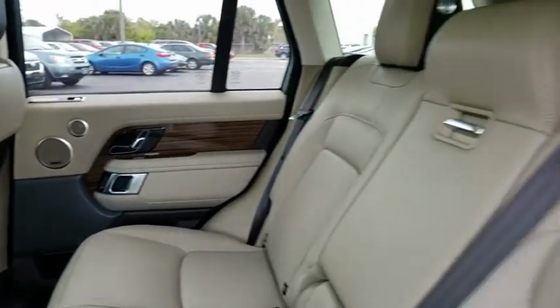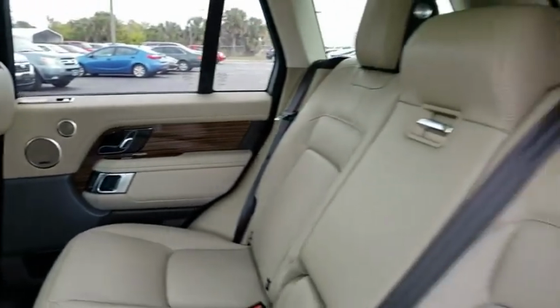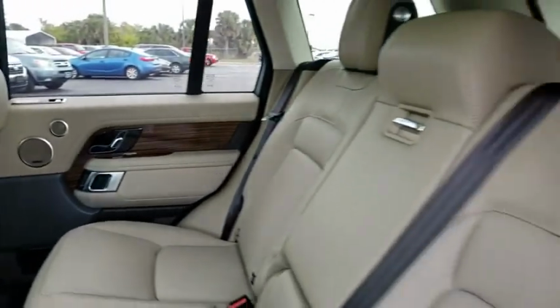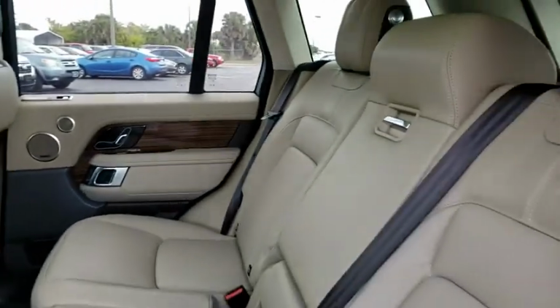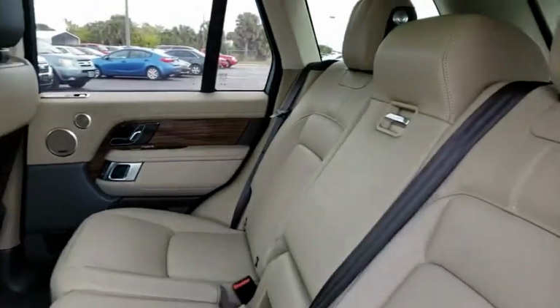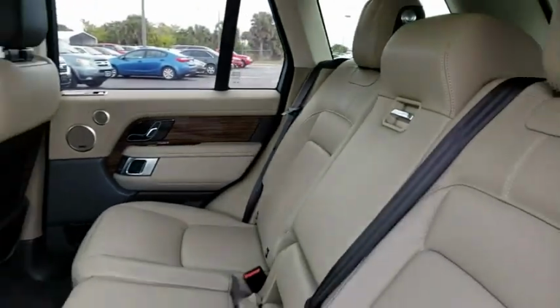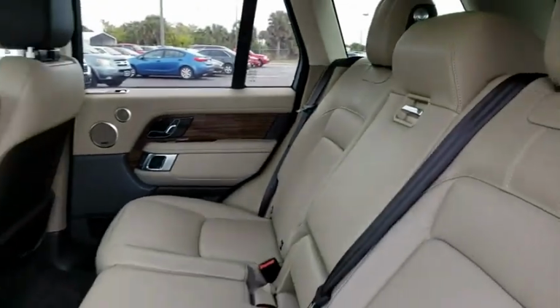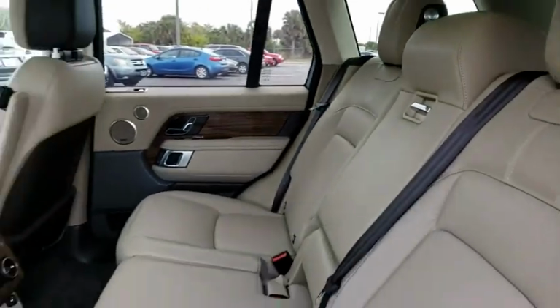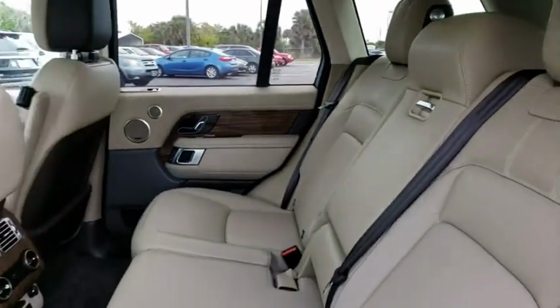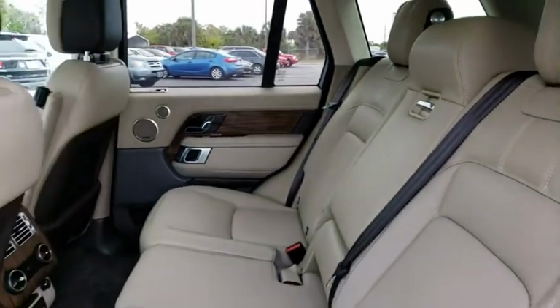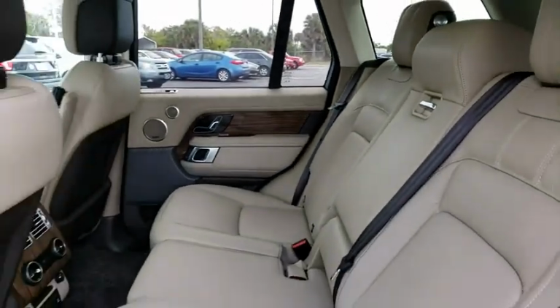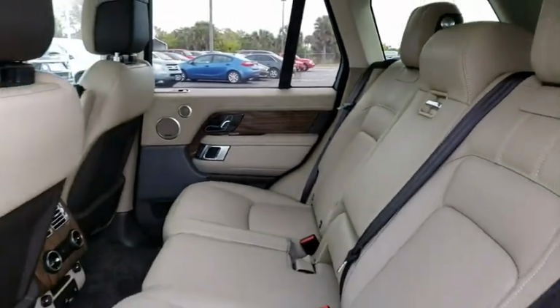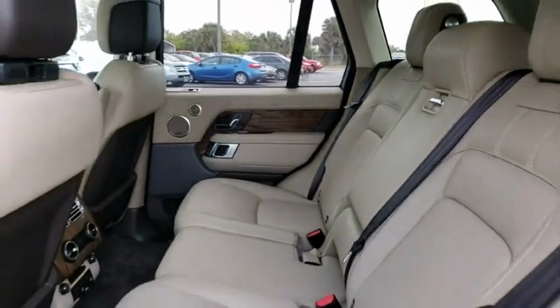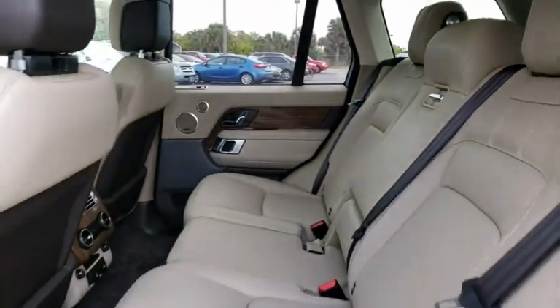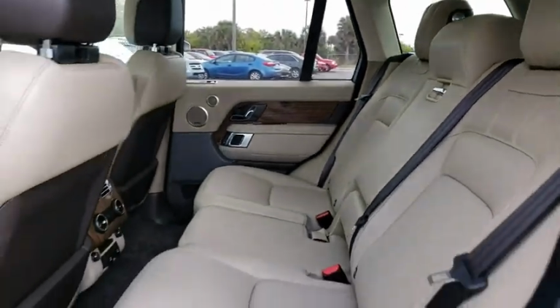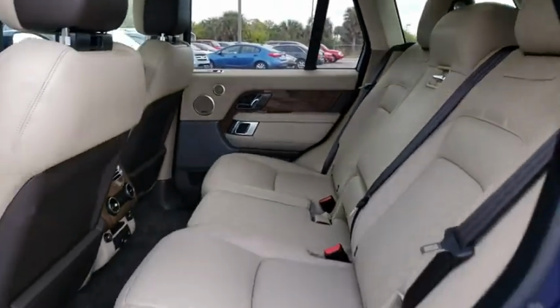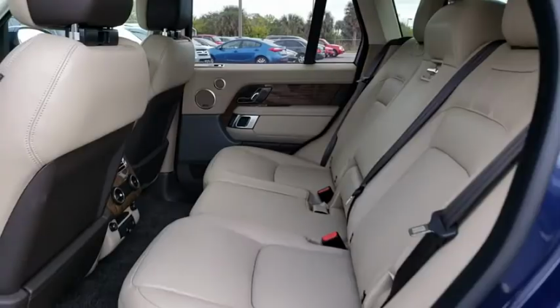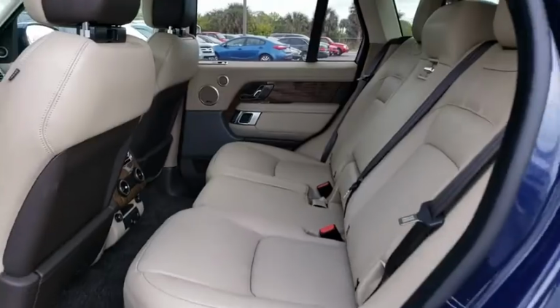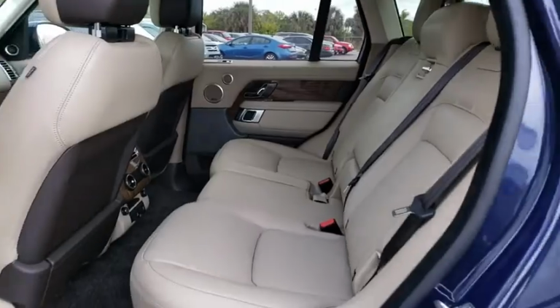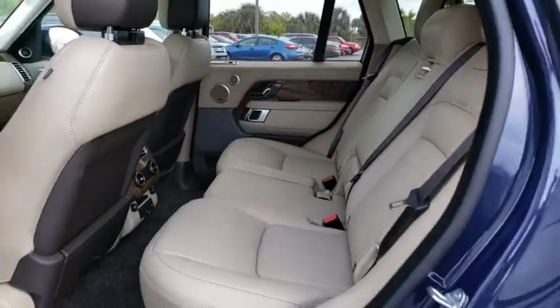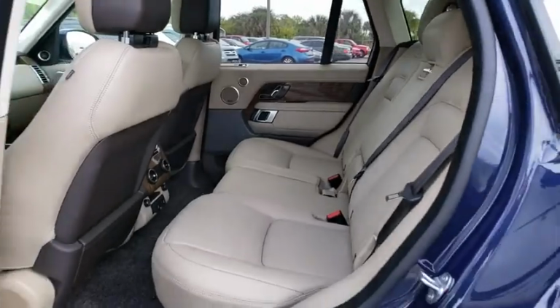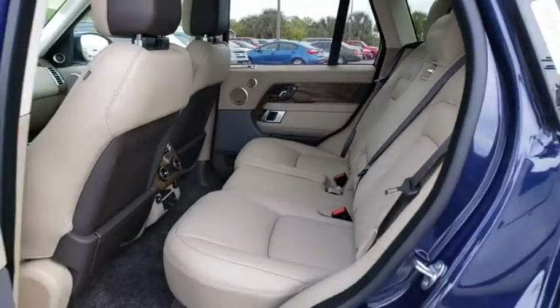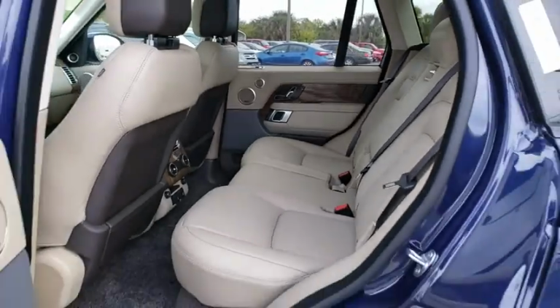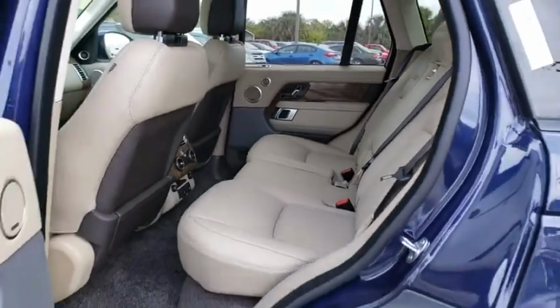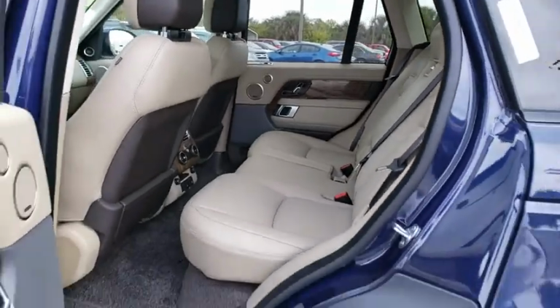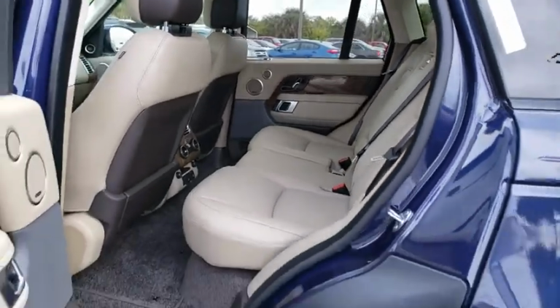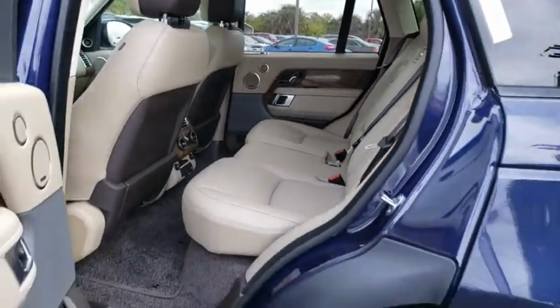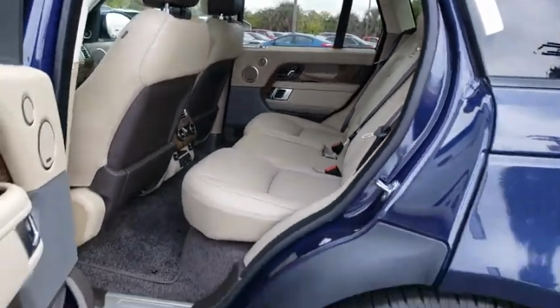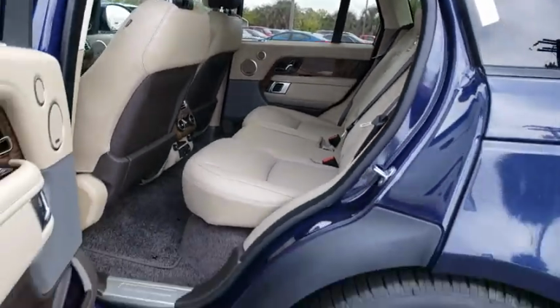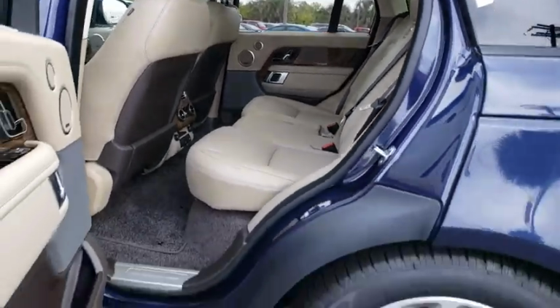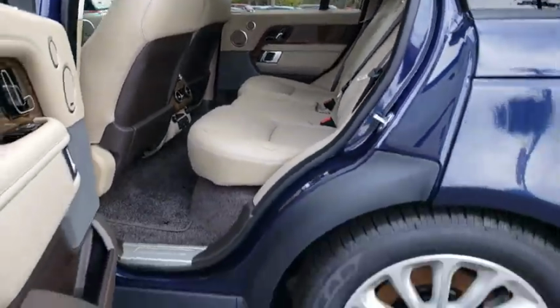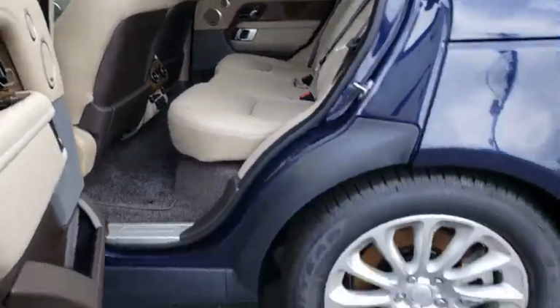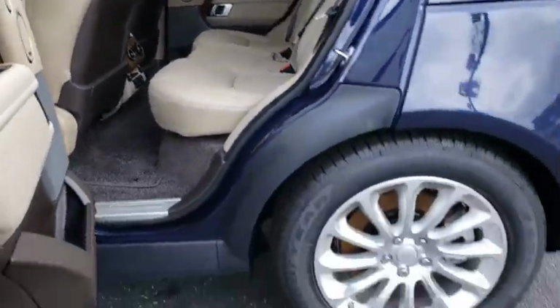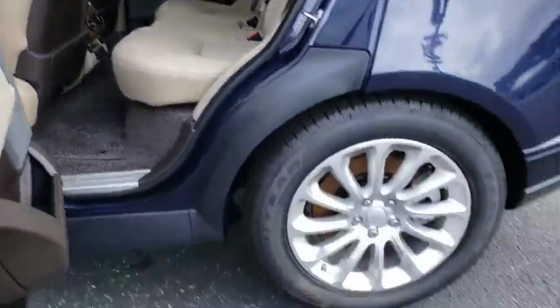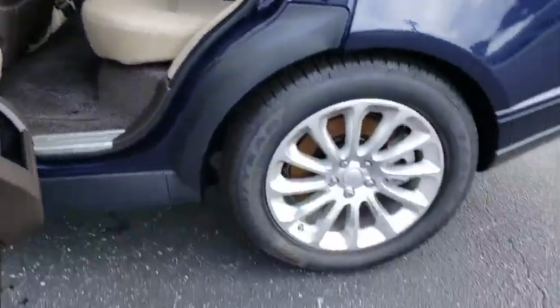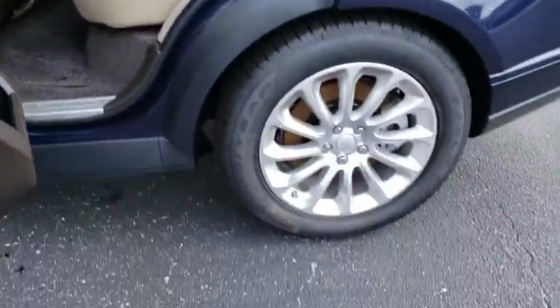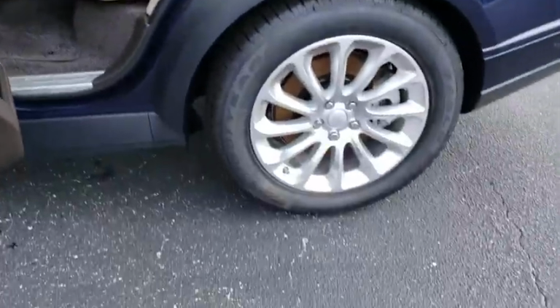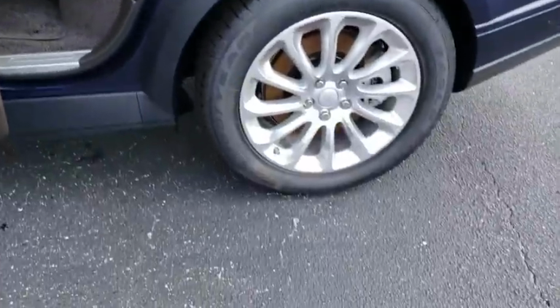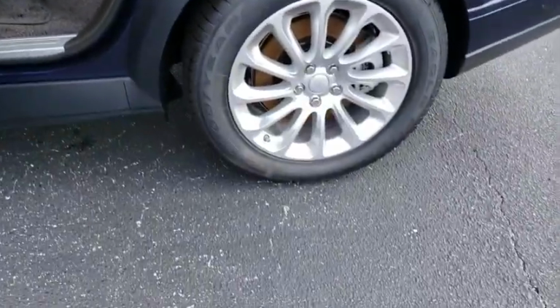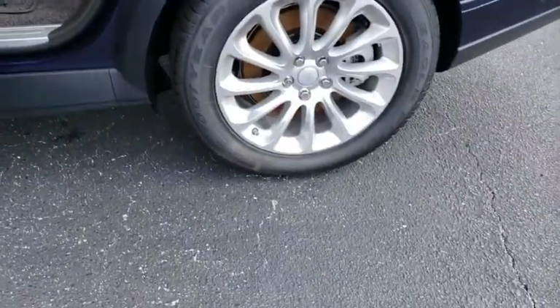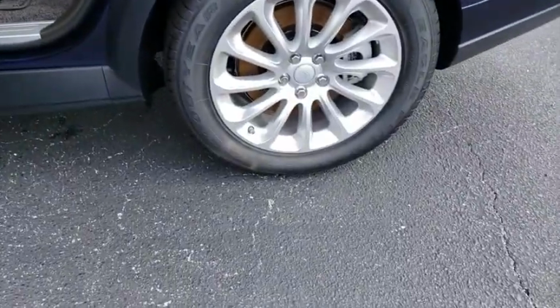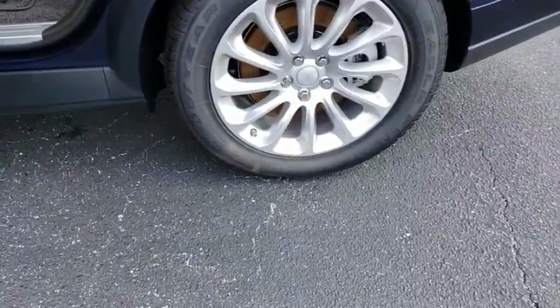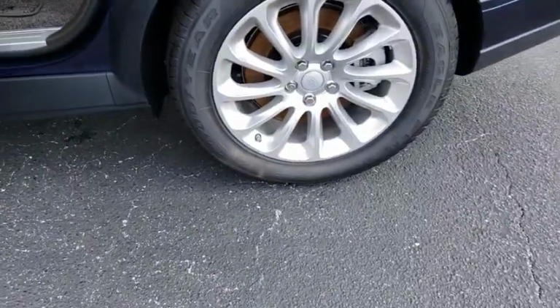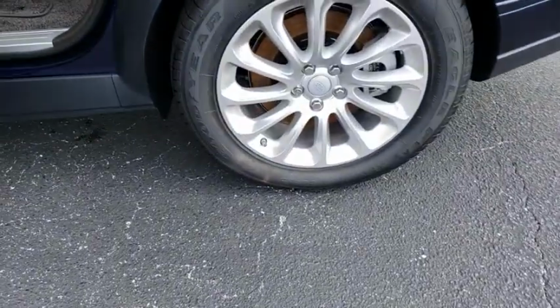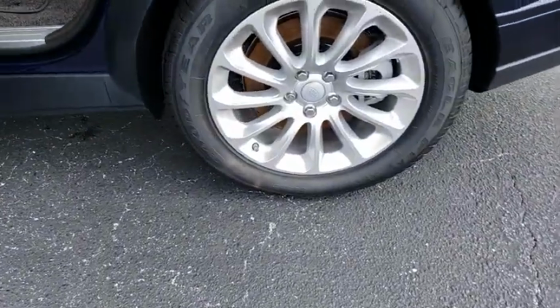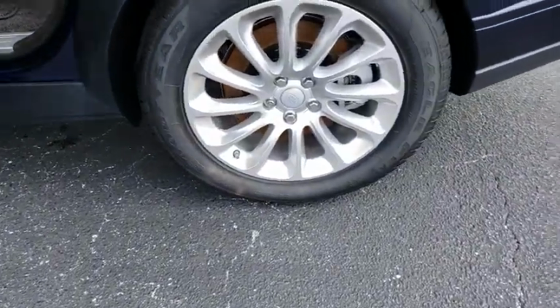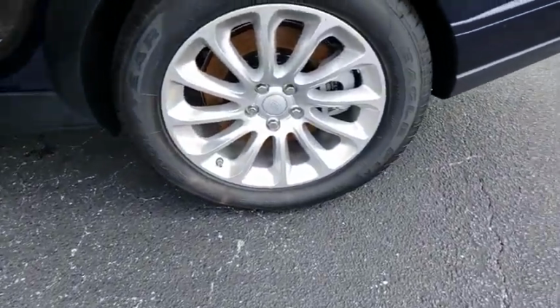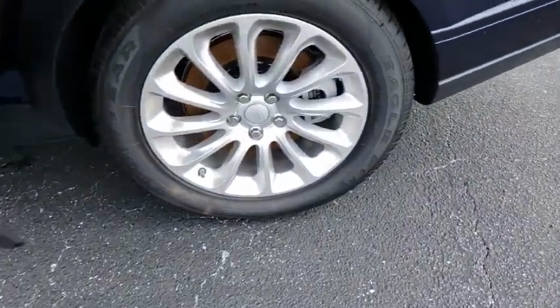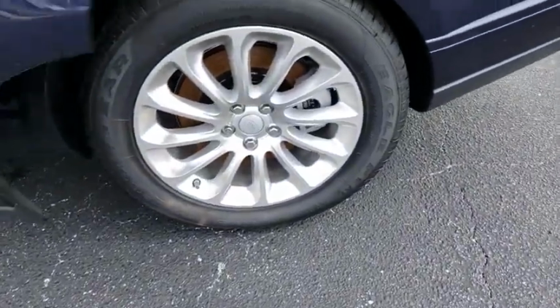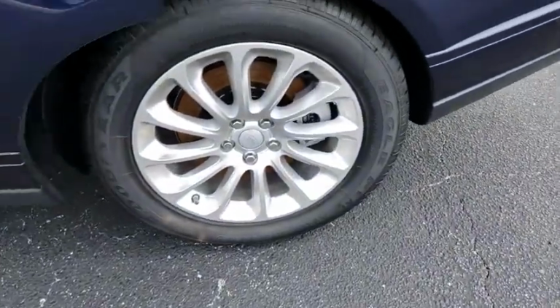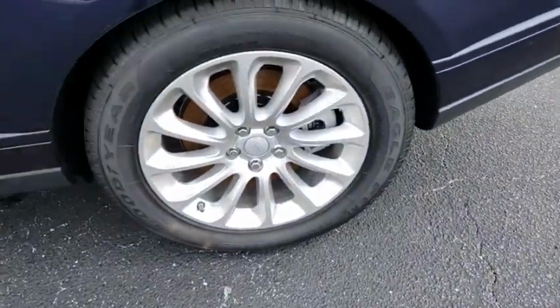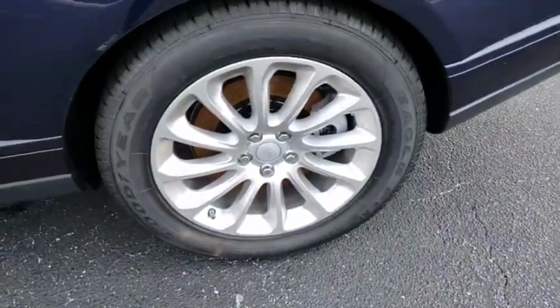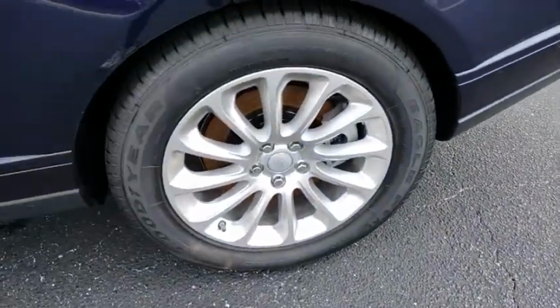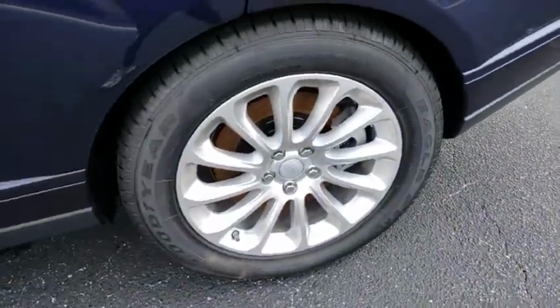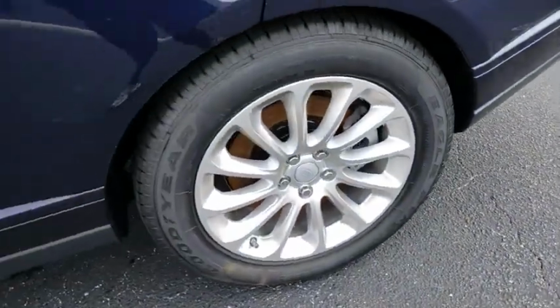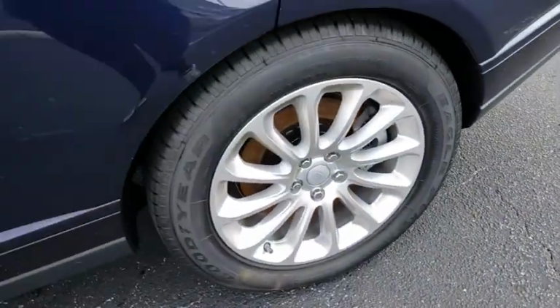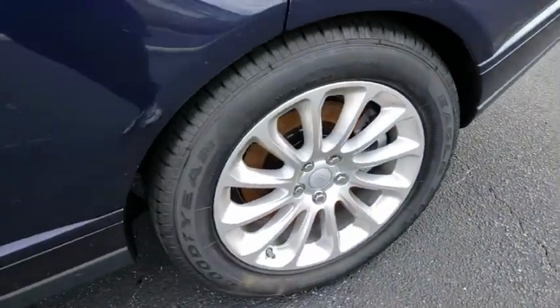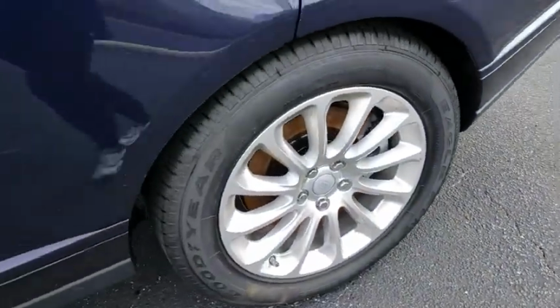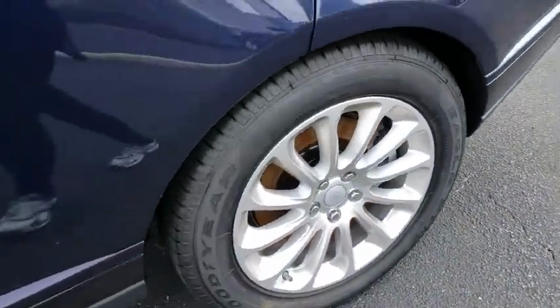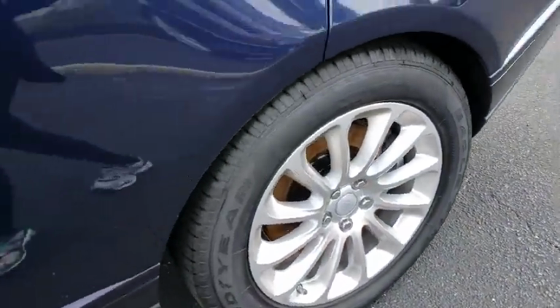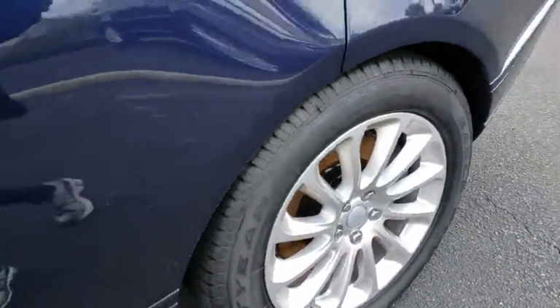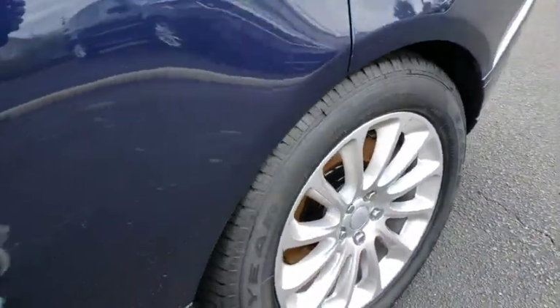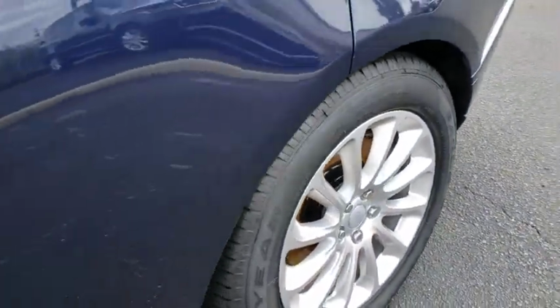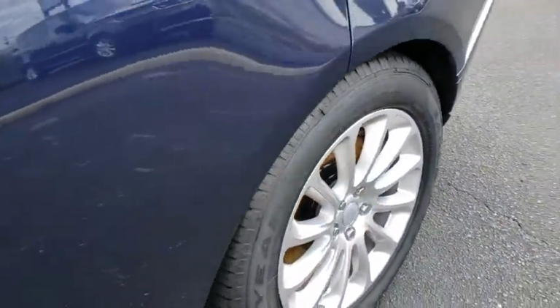Power steering, adjustable steering wheel, cruise control, keyless start, four-wheel drive, four-wheel disc brakes. Come see the car for yourself.